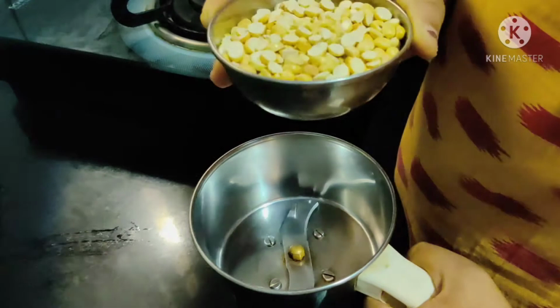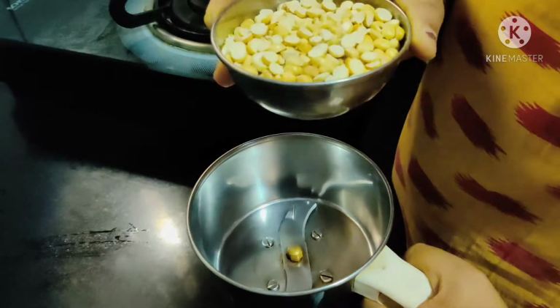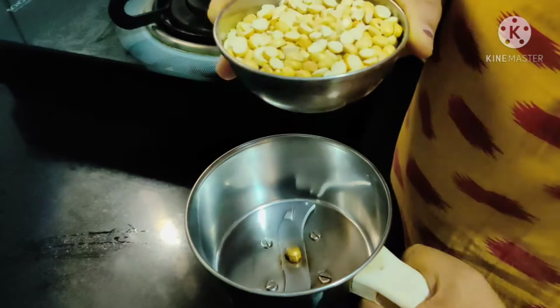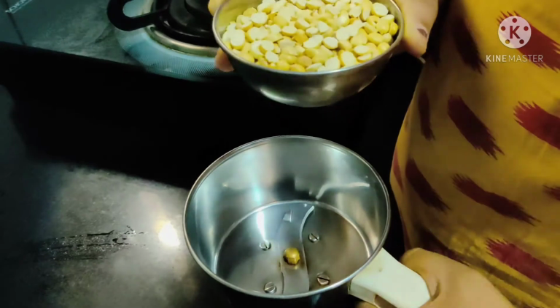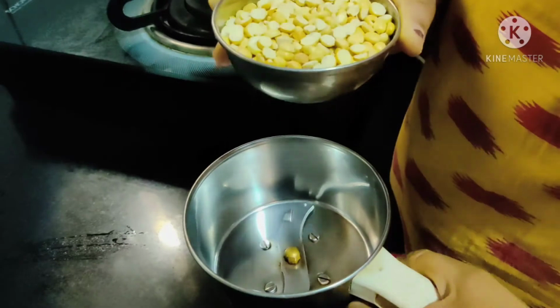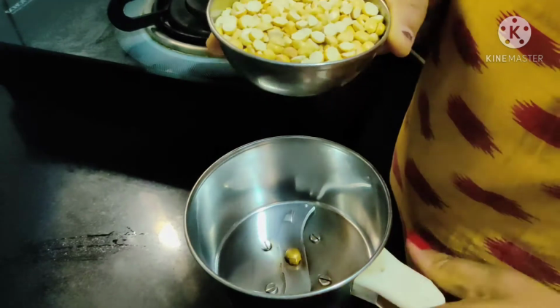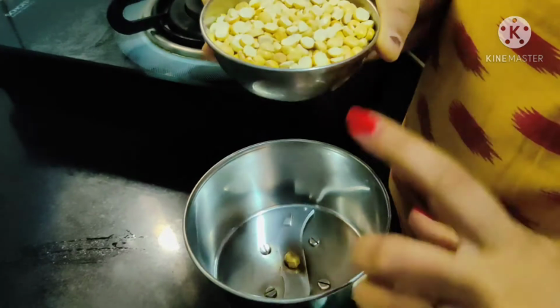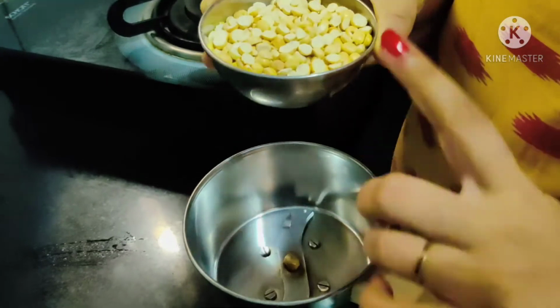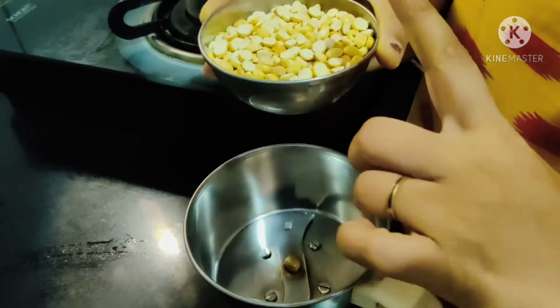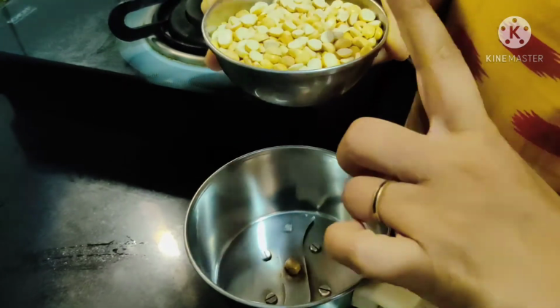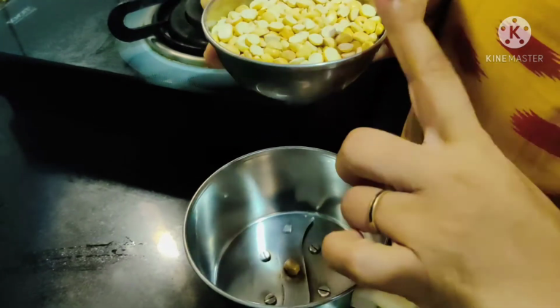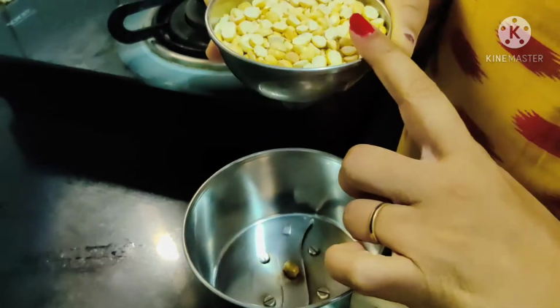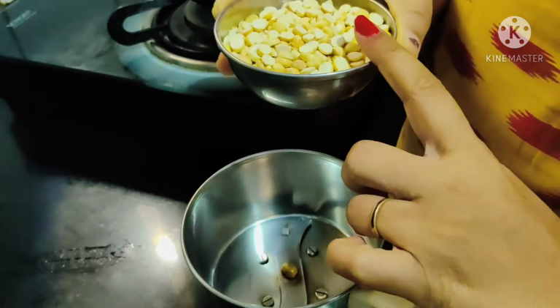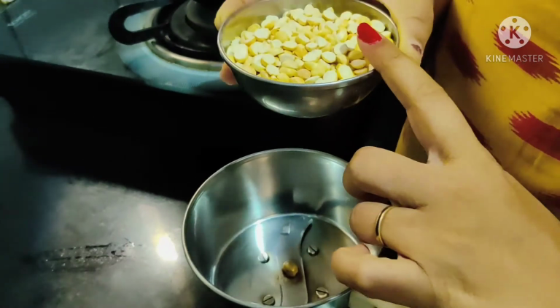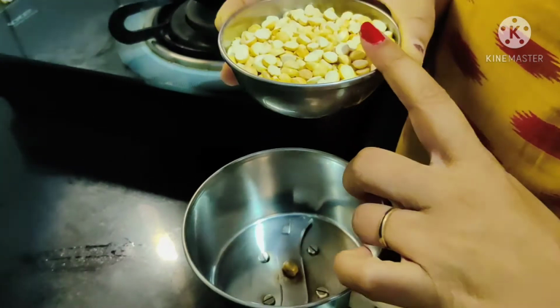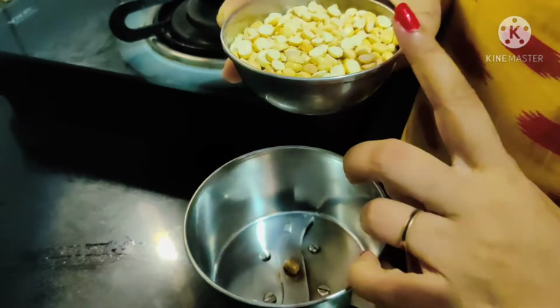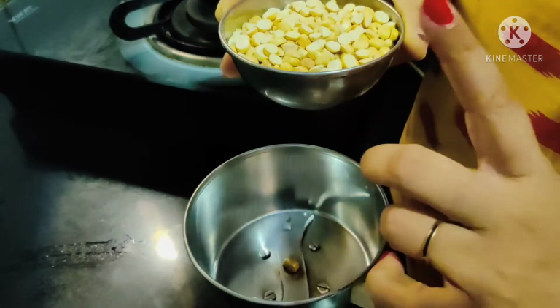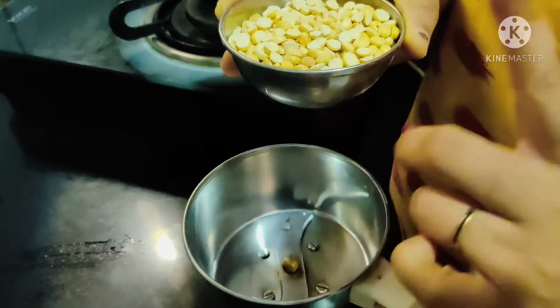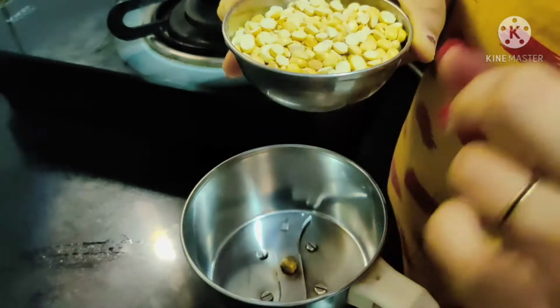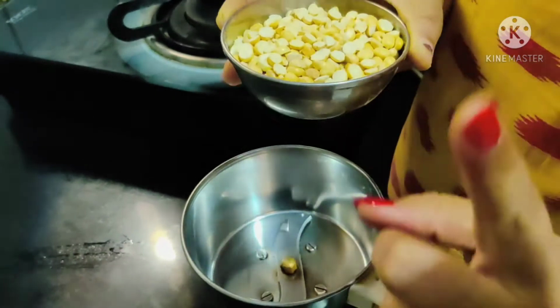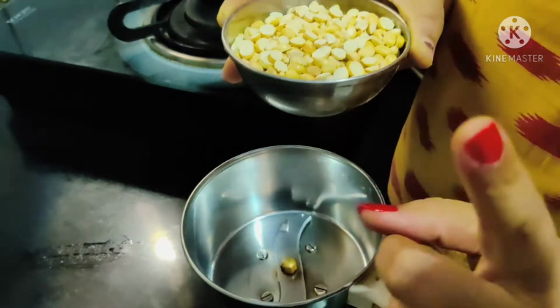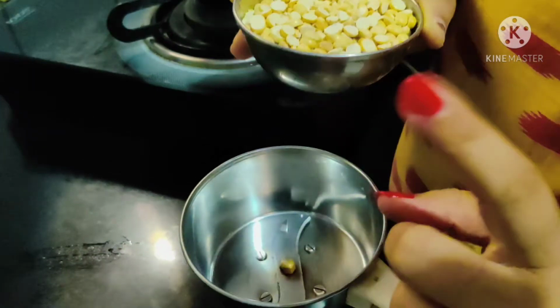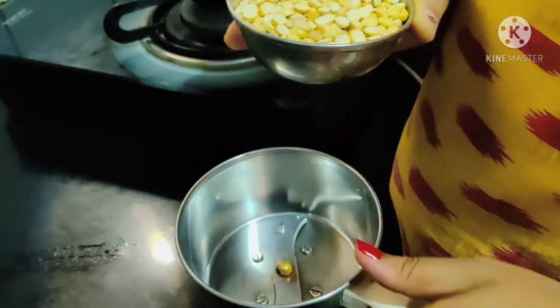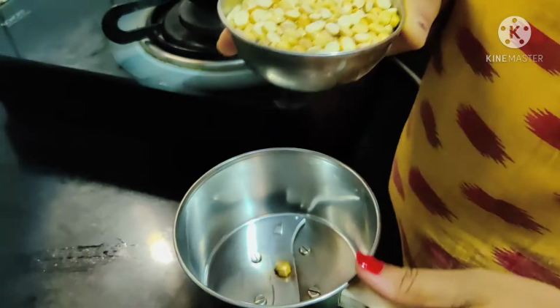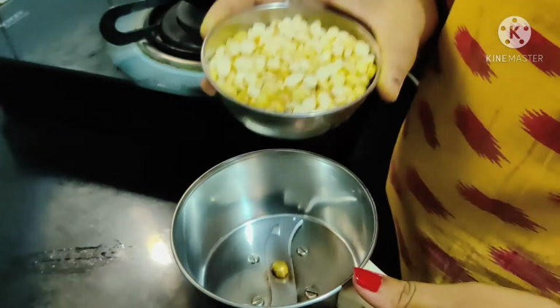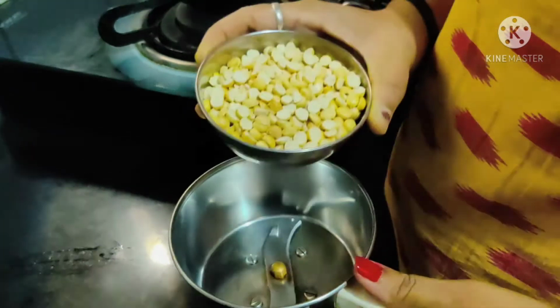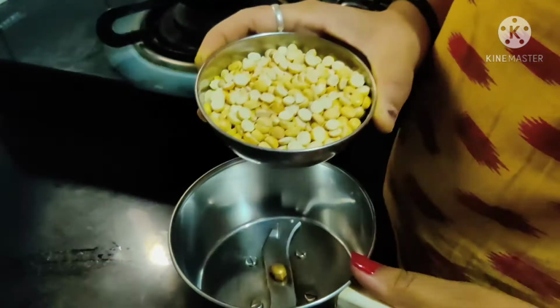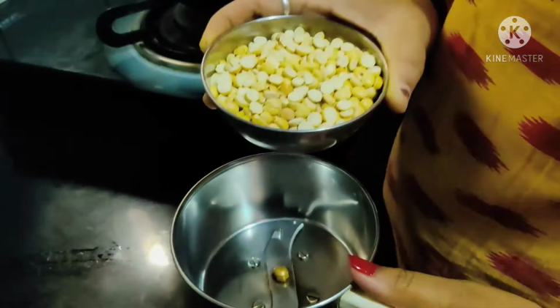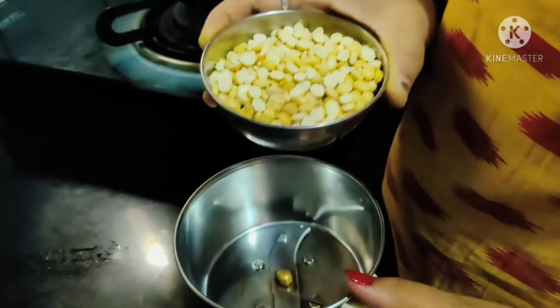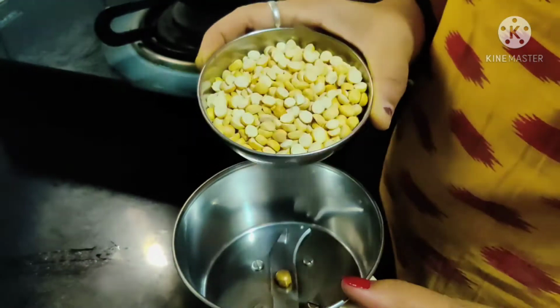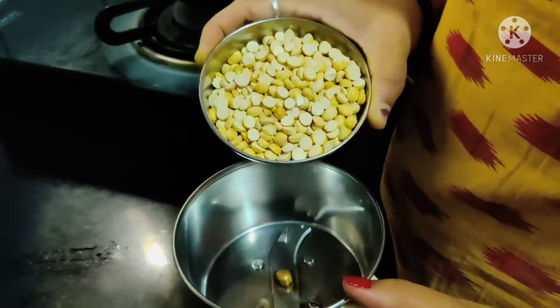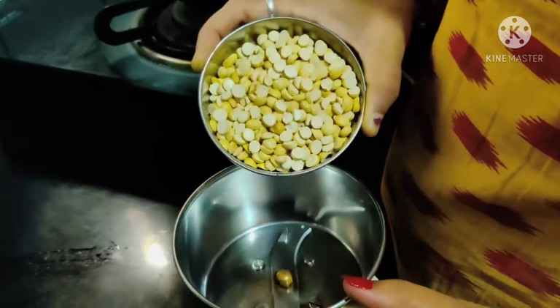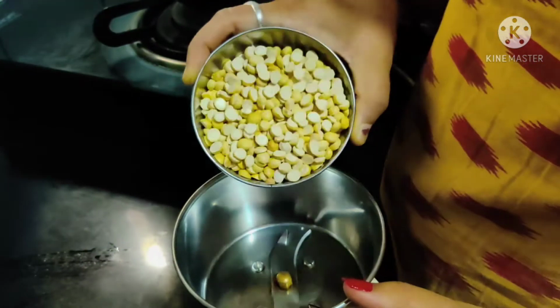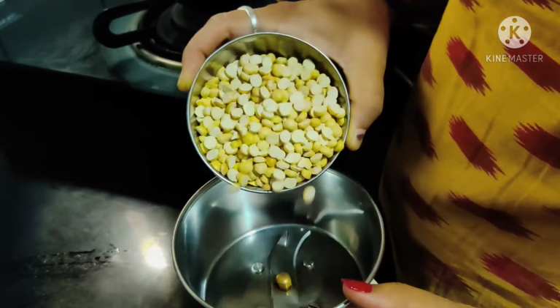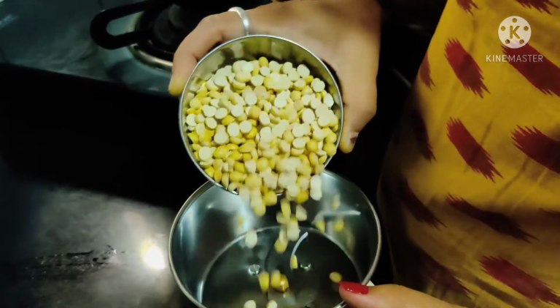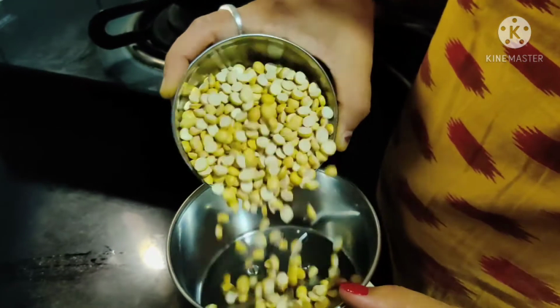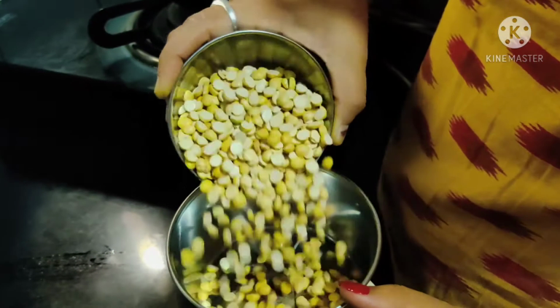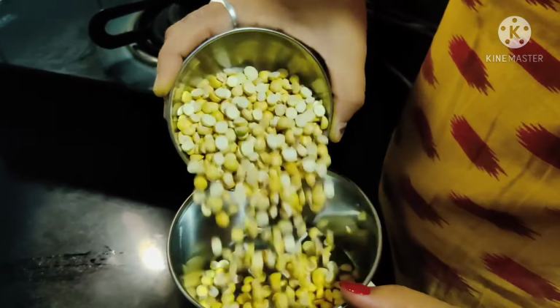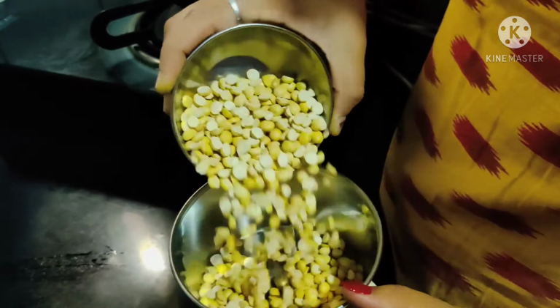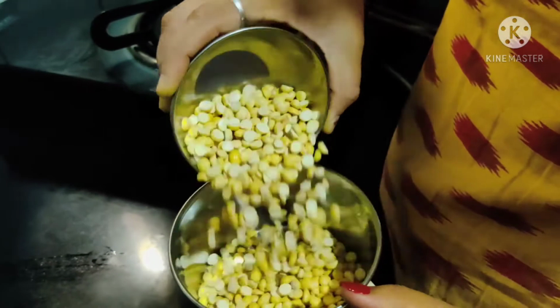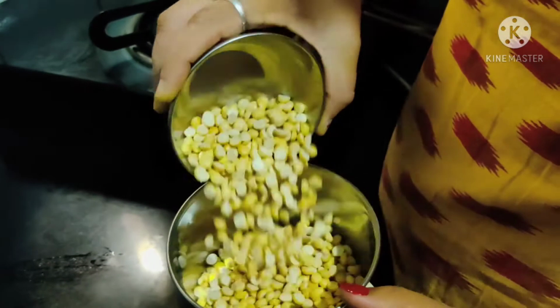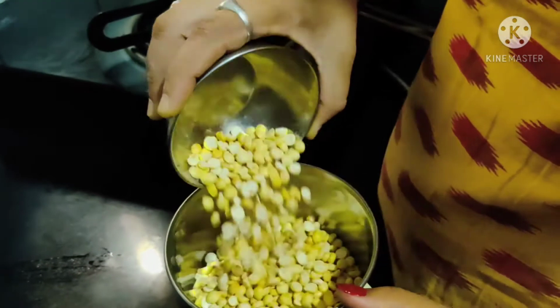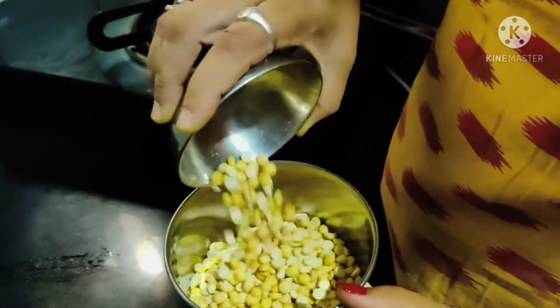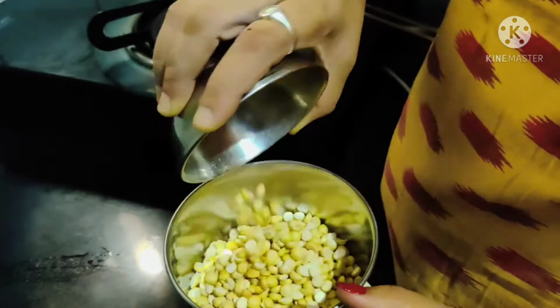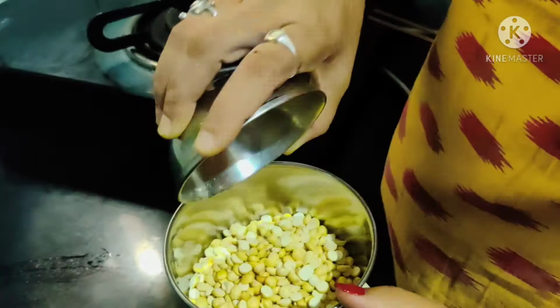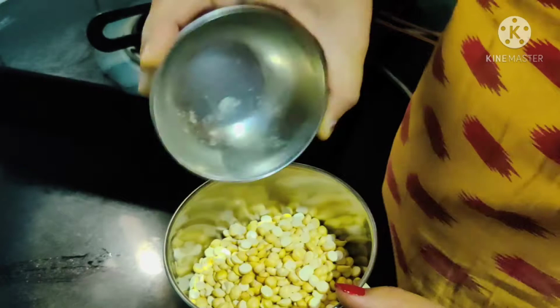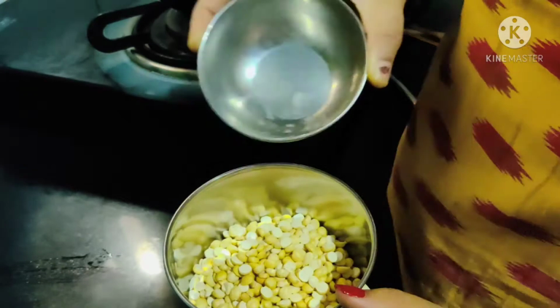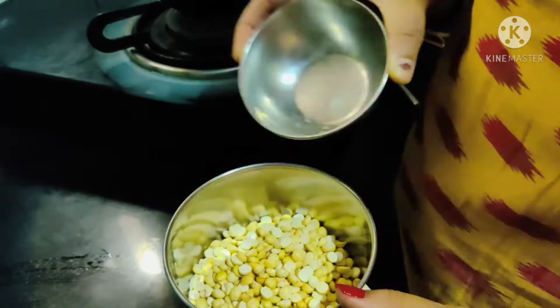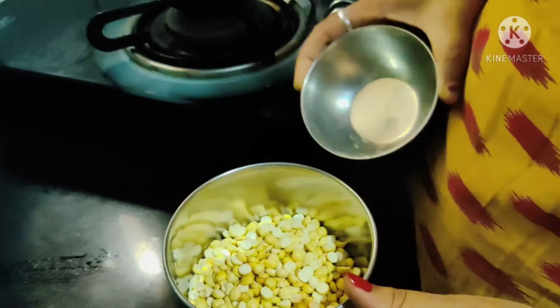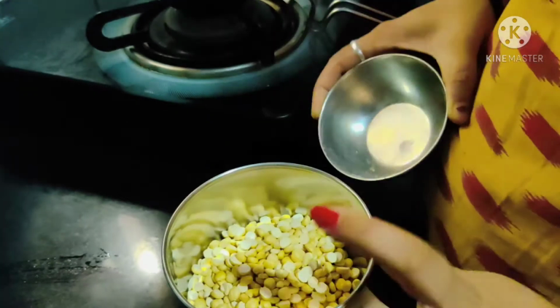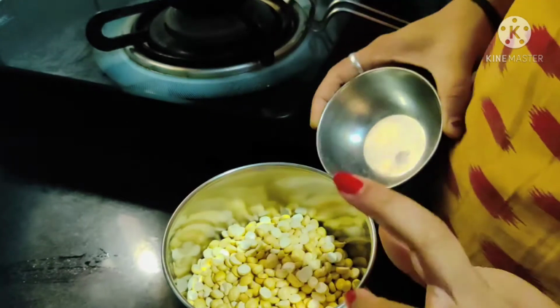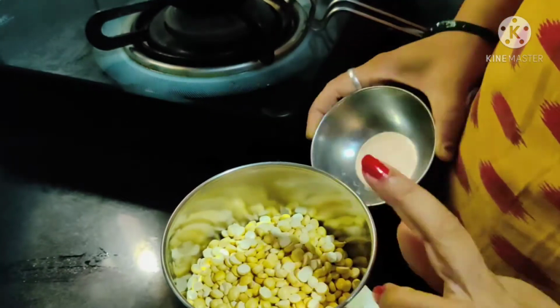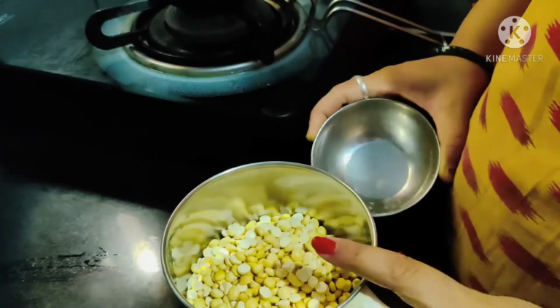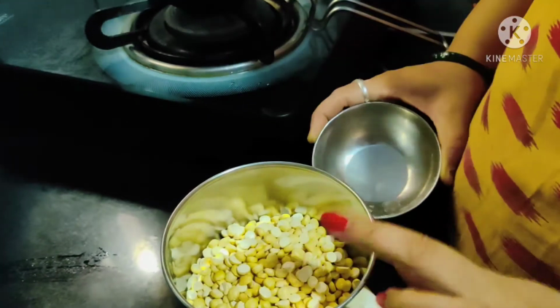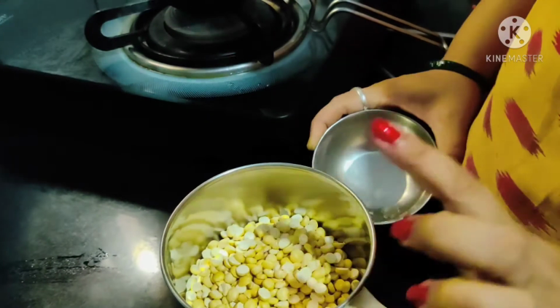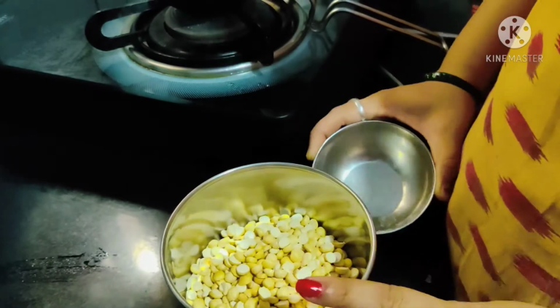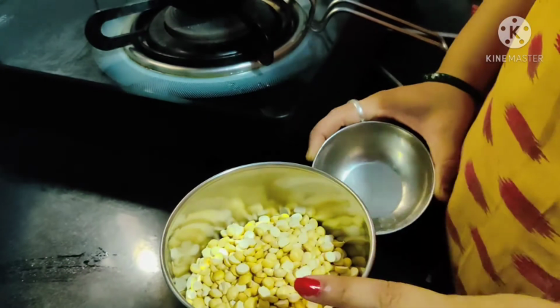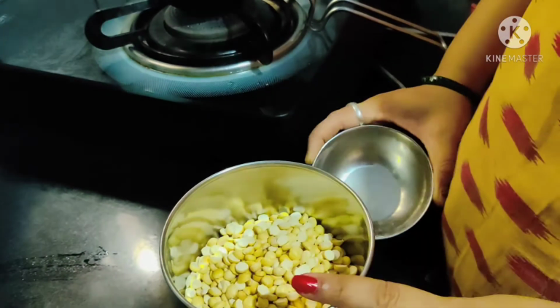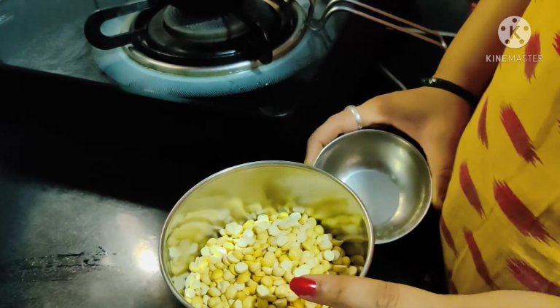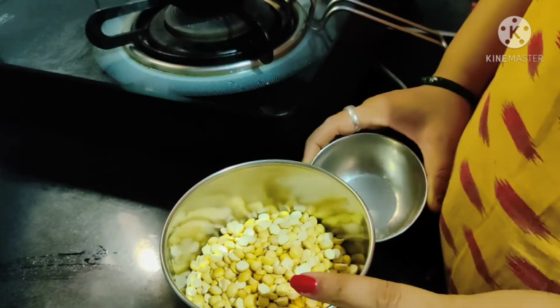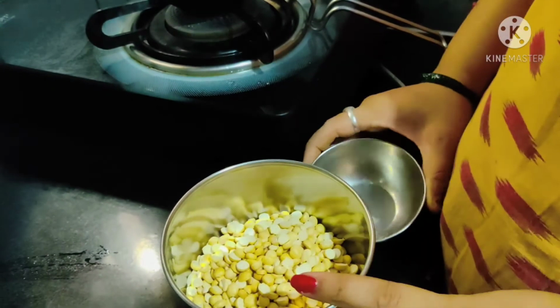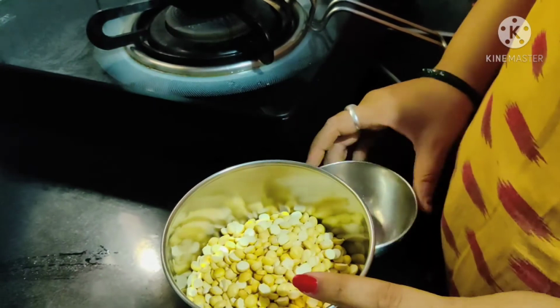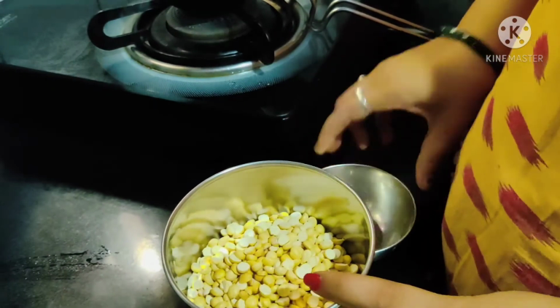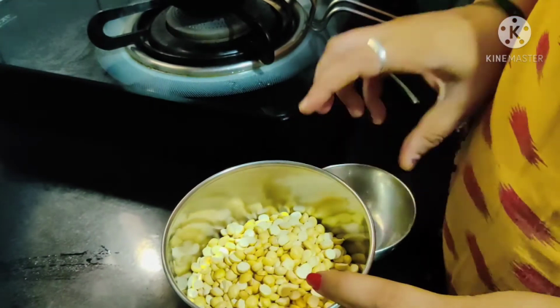Take 1 cup of flour, mix it with a fine powder and roast it.